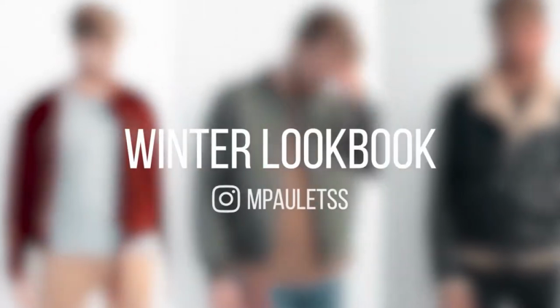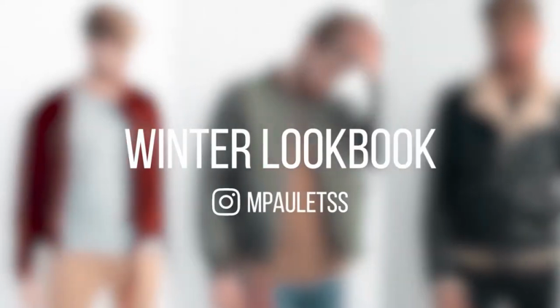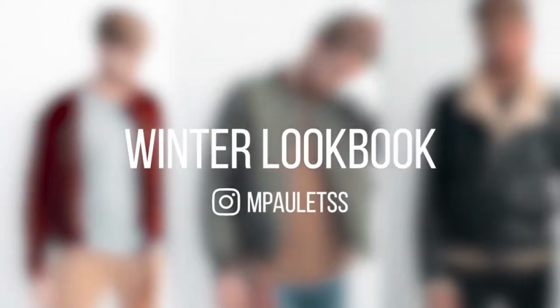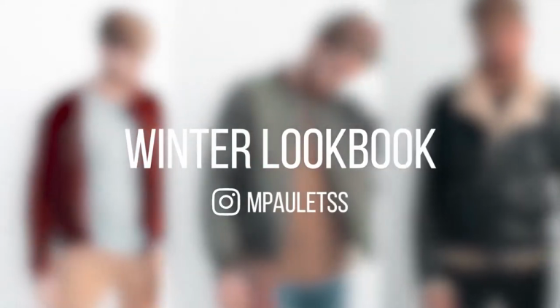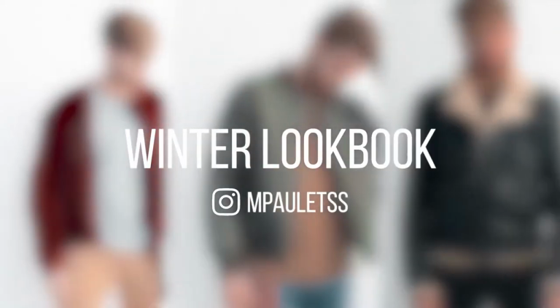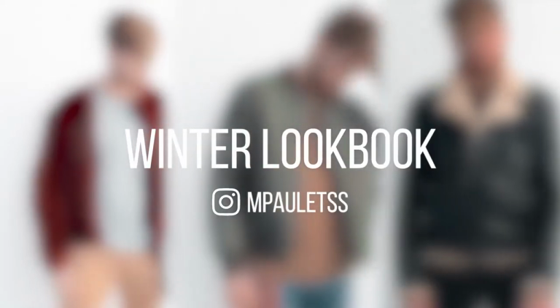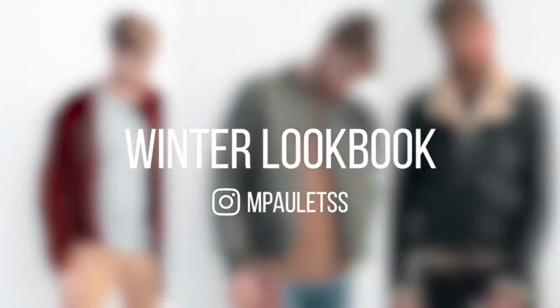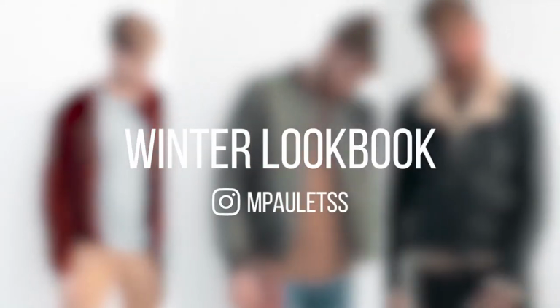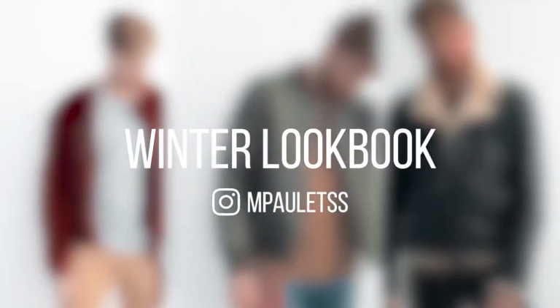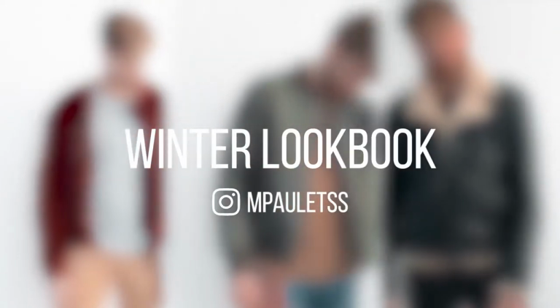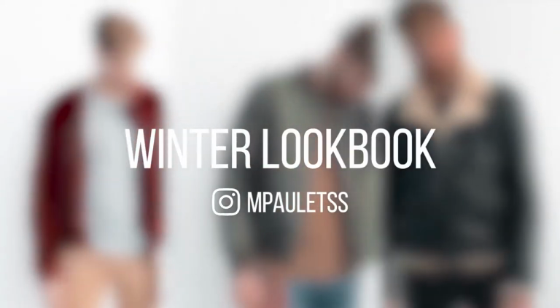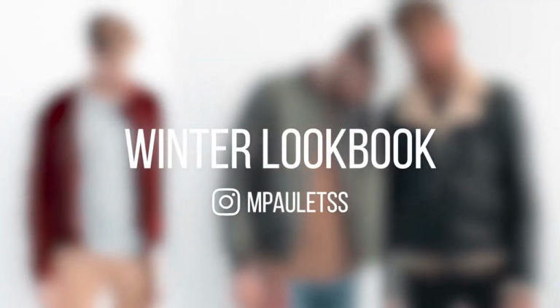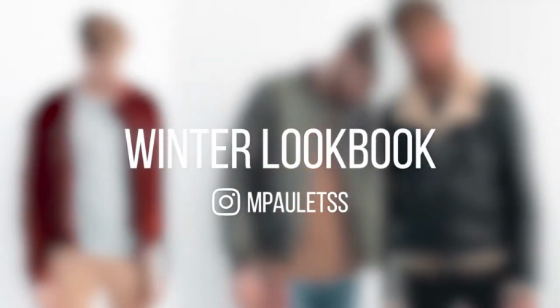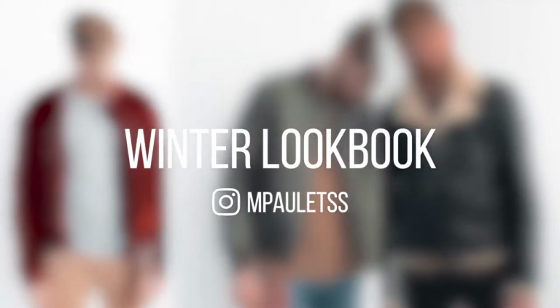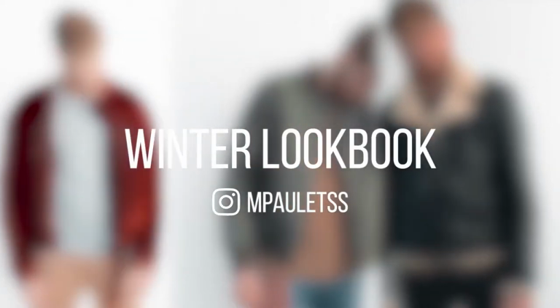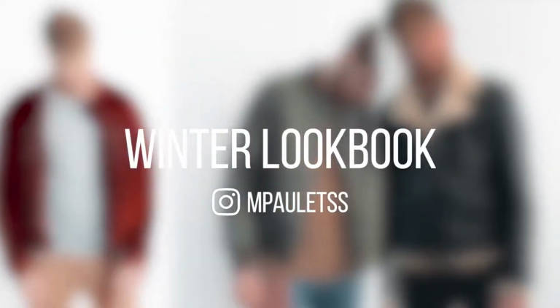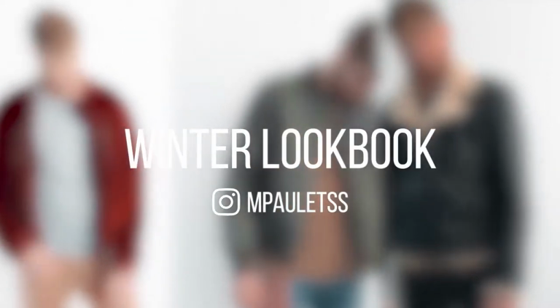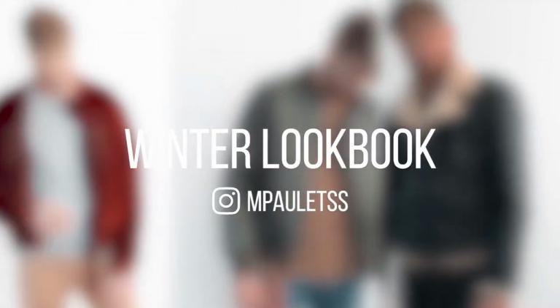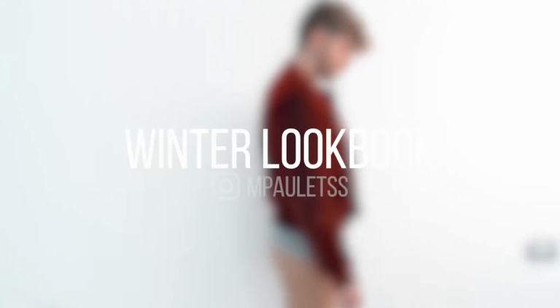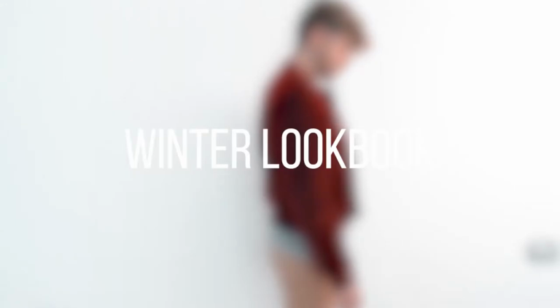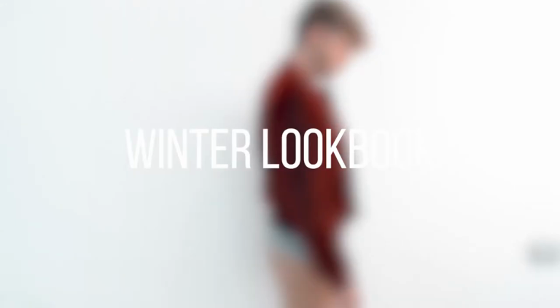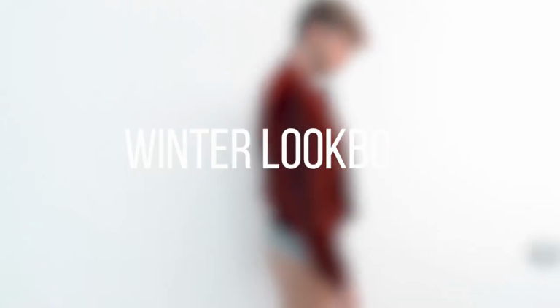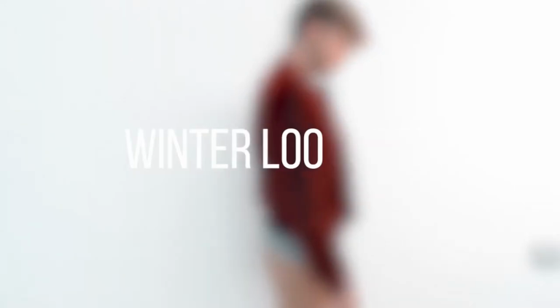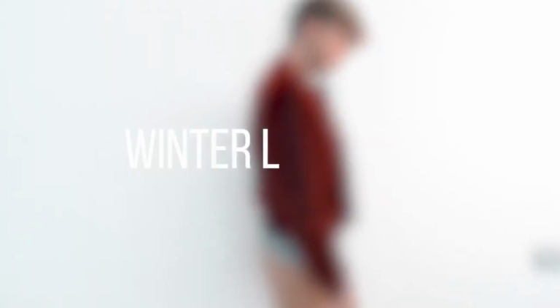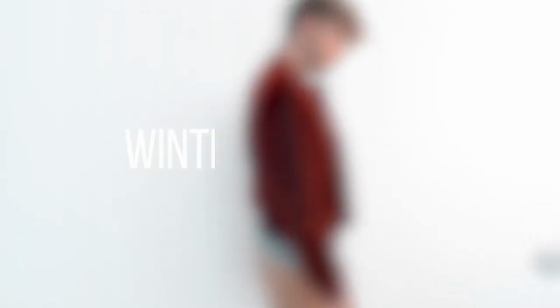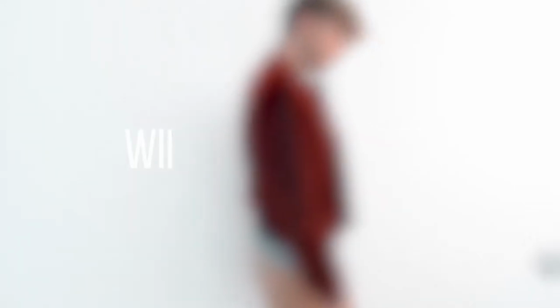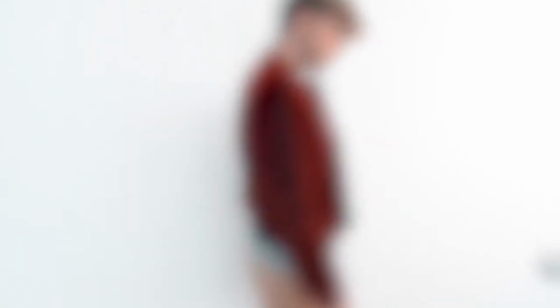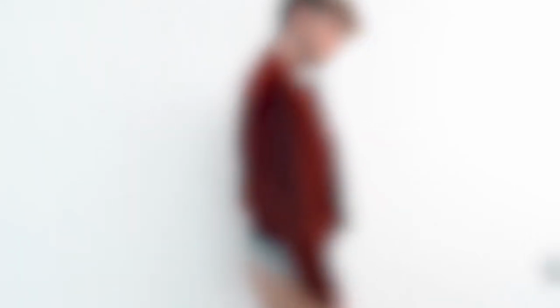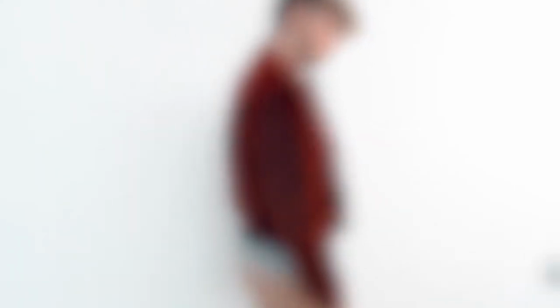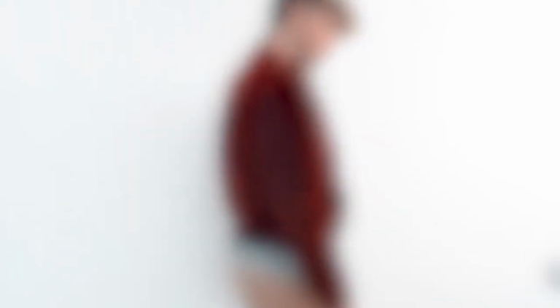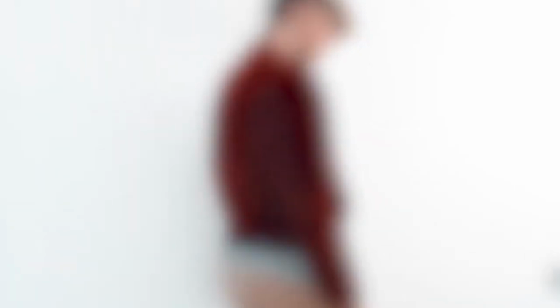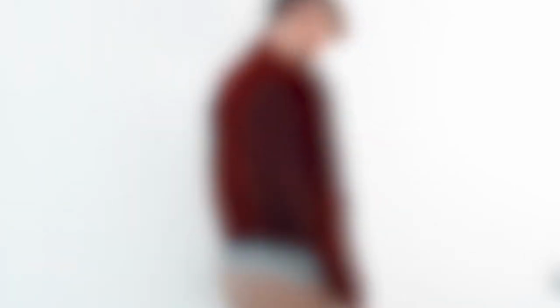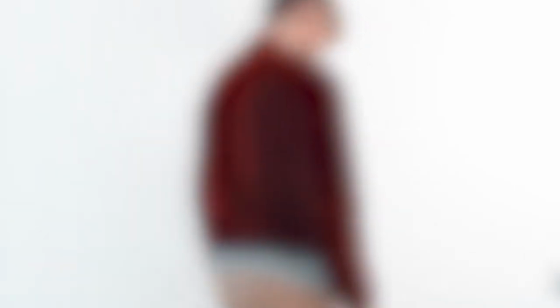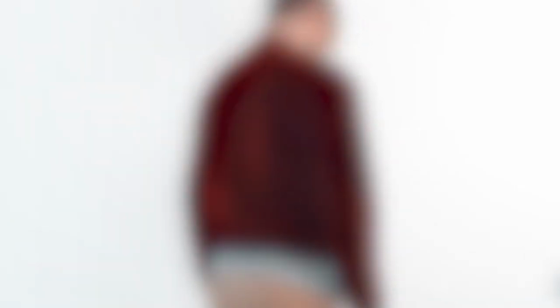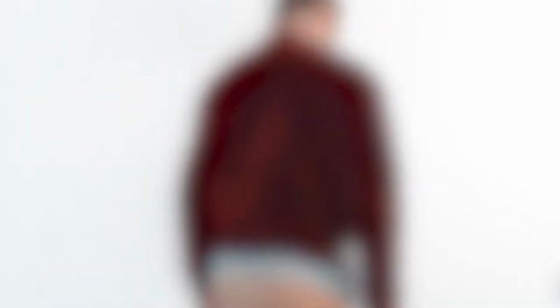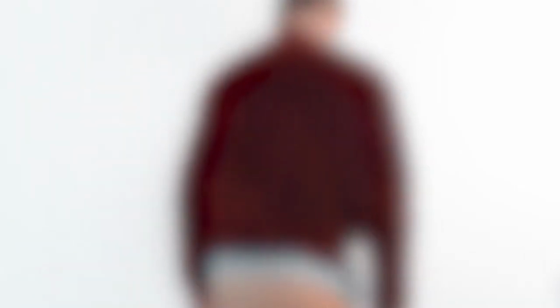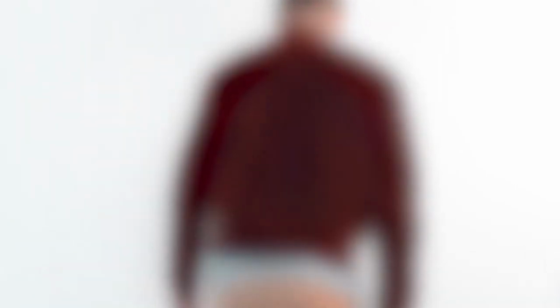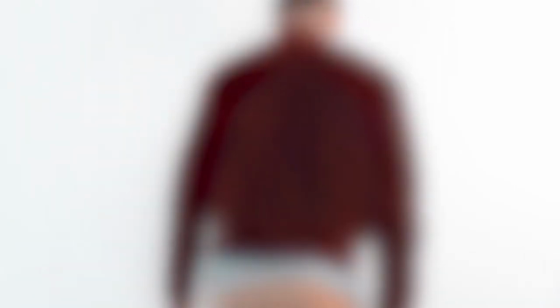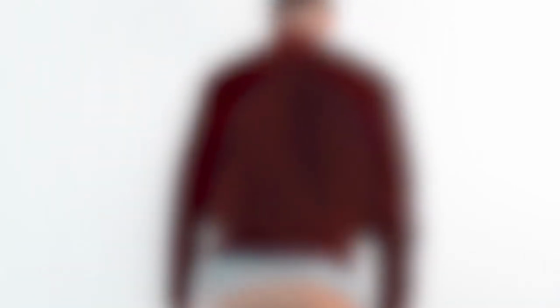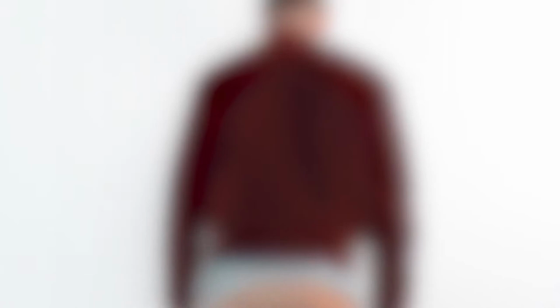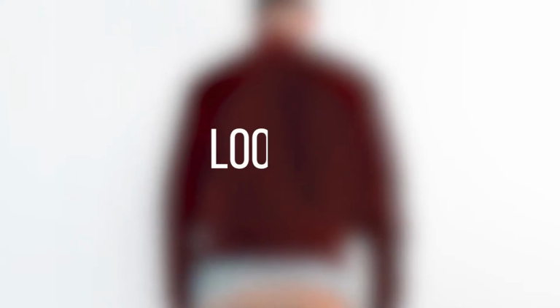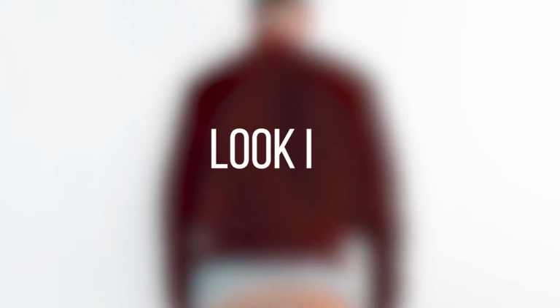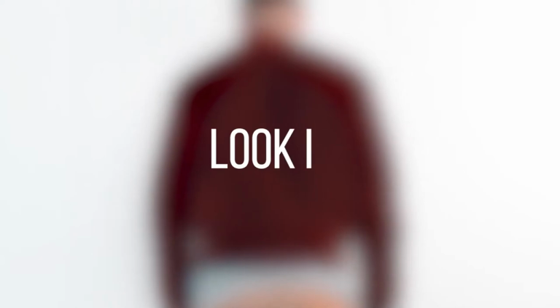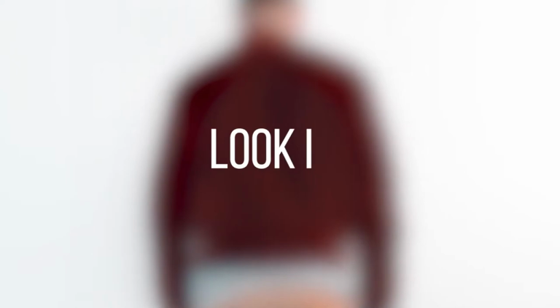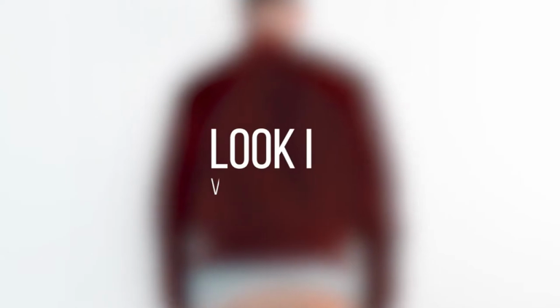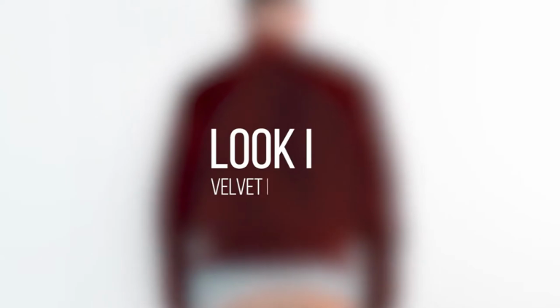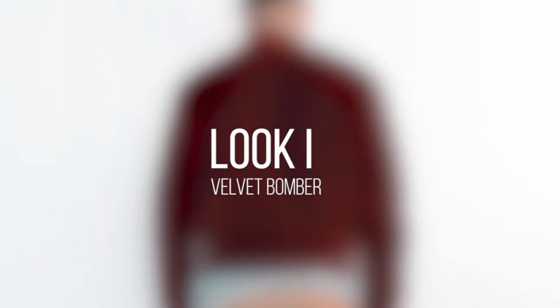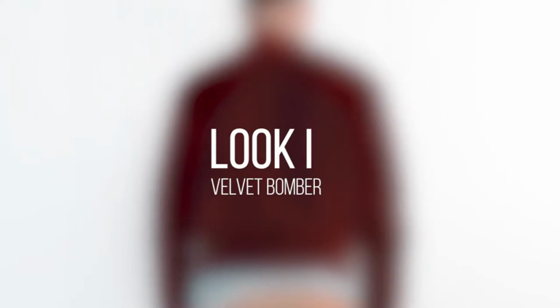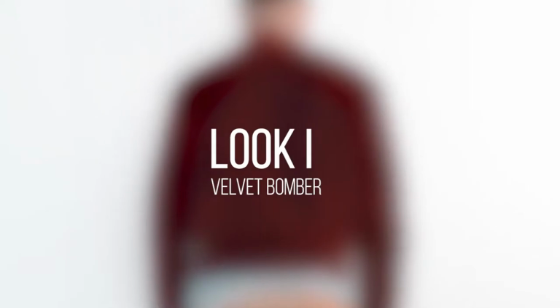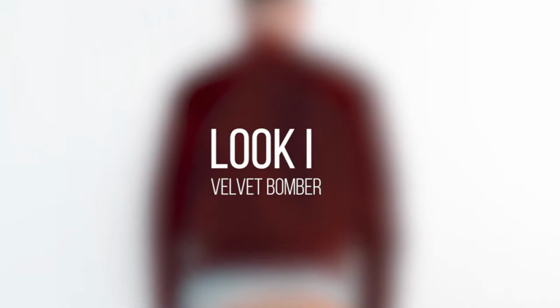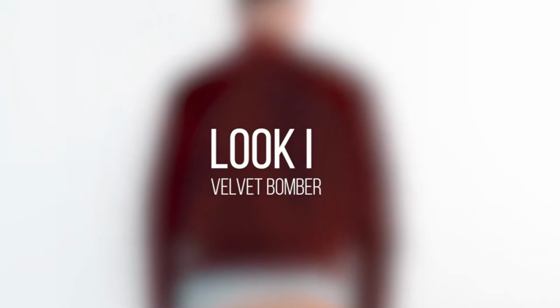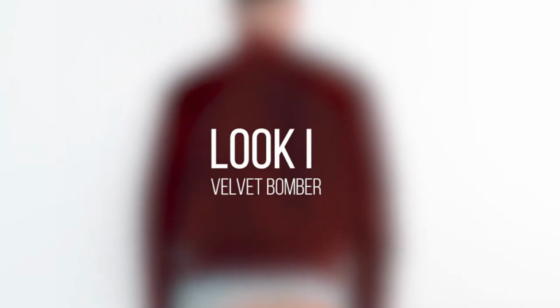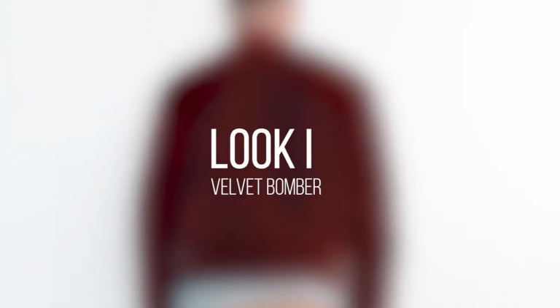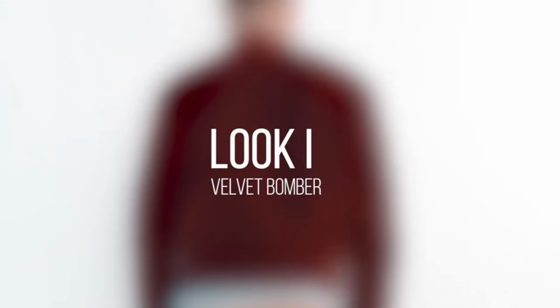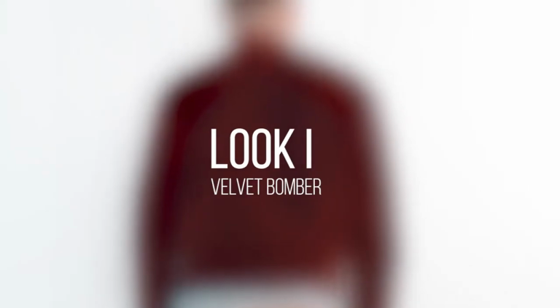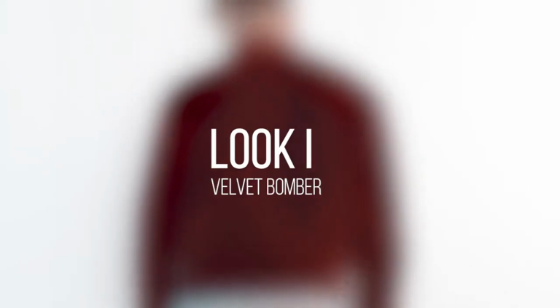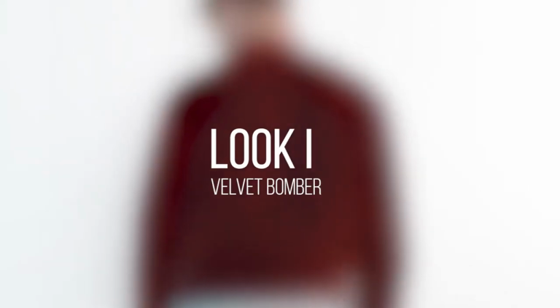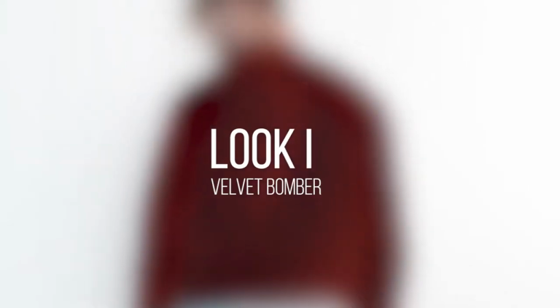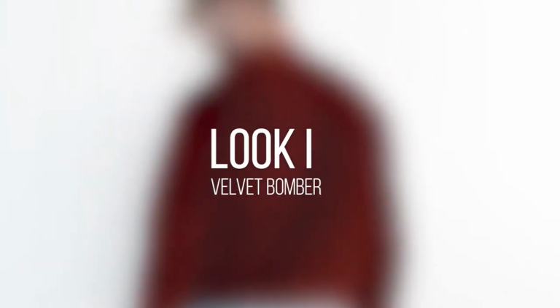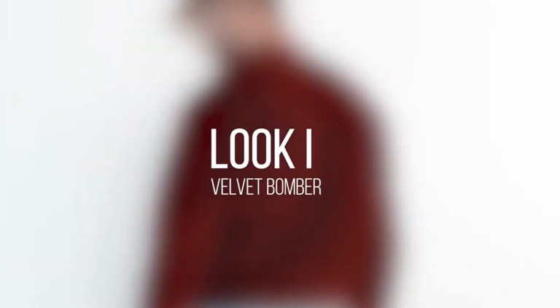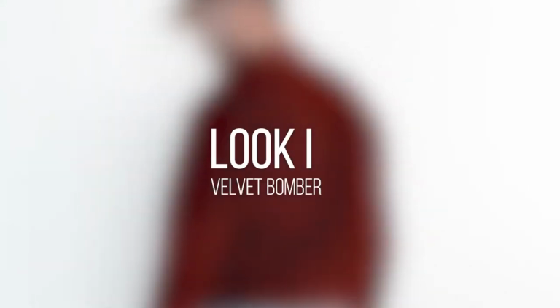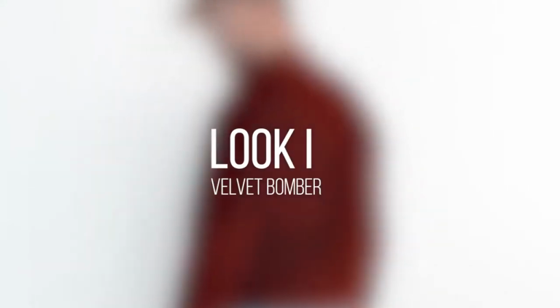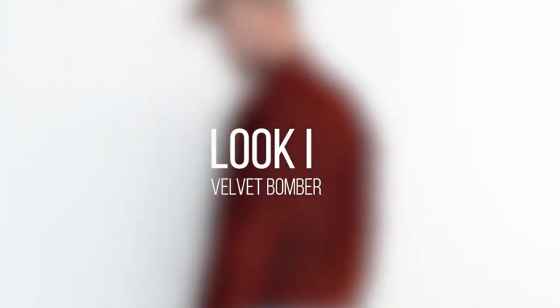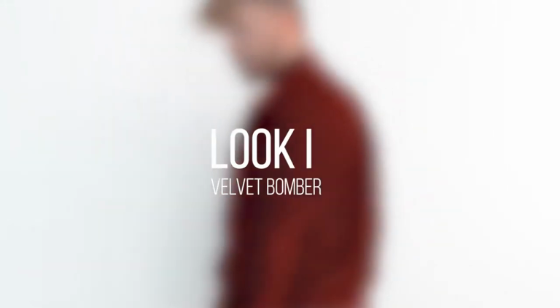Ciao guys, welcome back to this new video. Today I wanted to do a winter lookbook and it will be focused mainly on jackets.